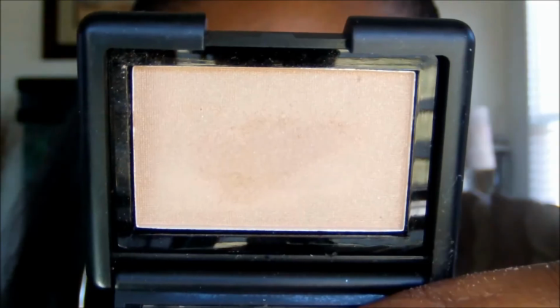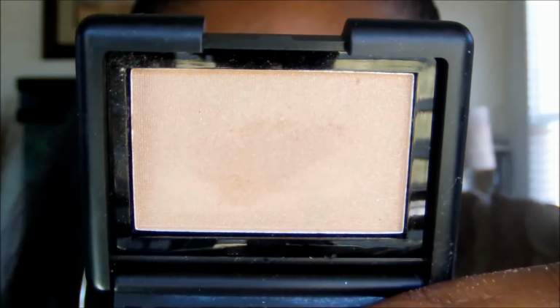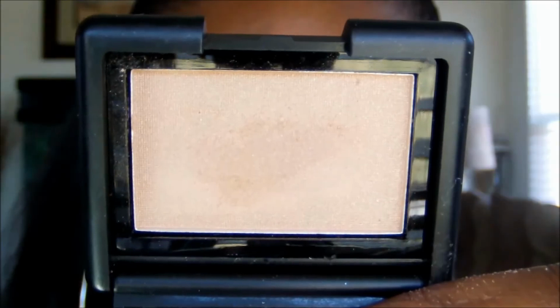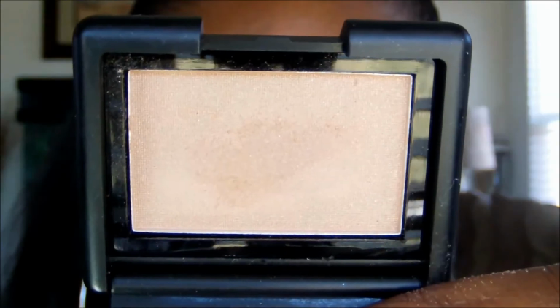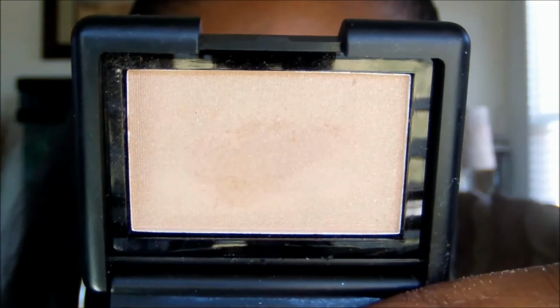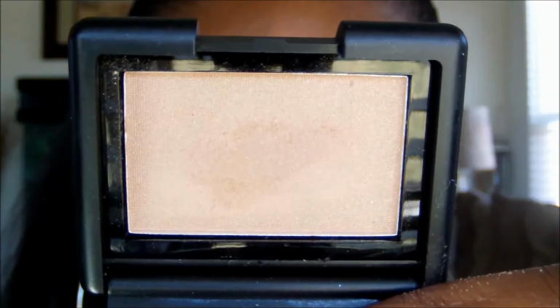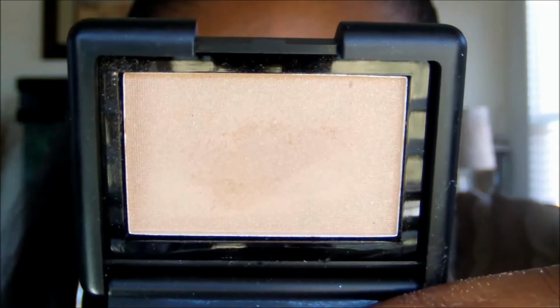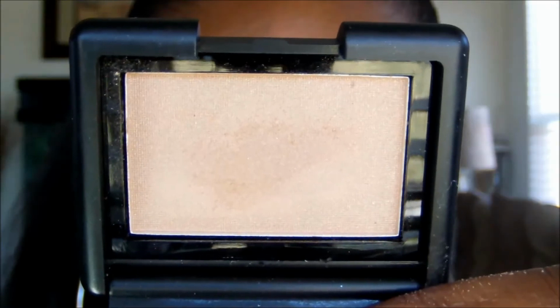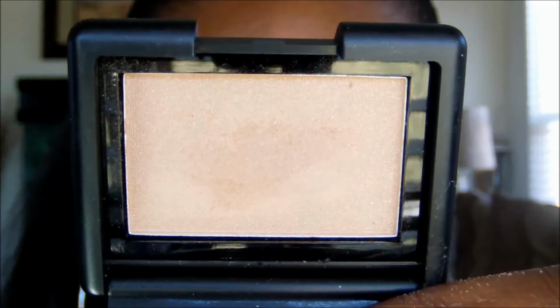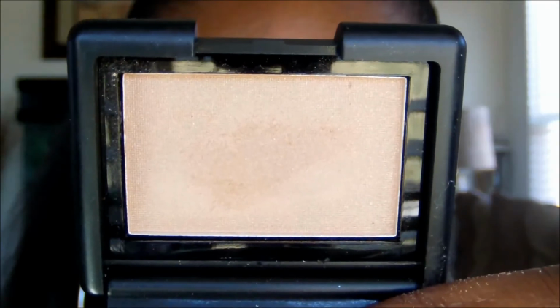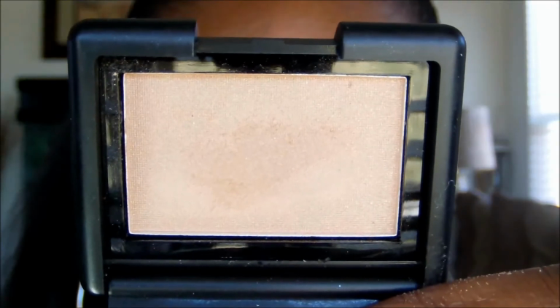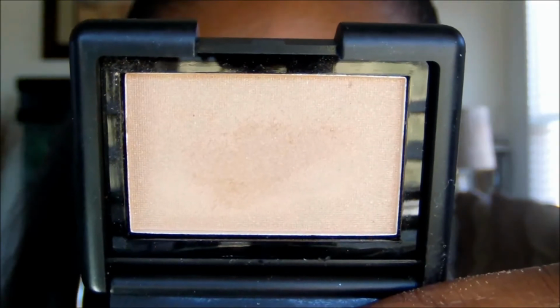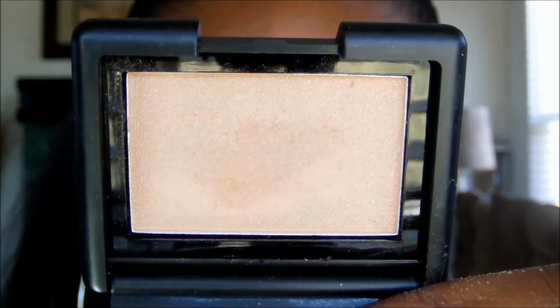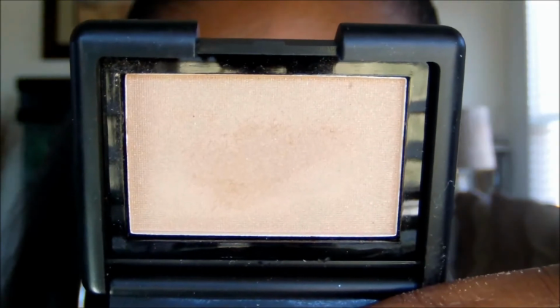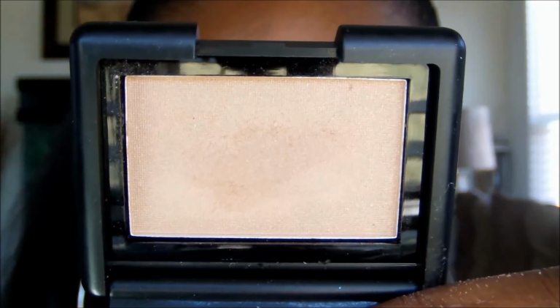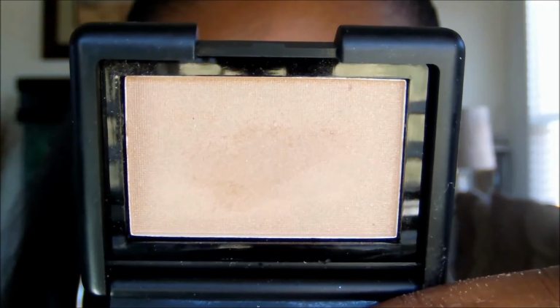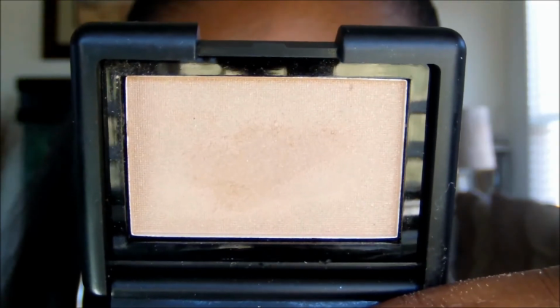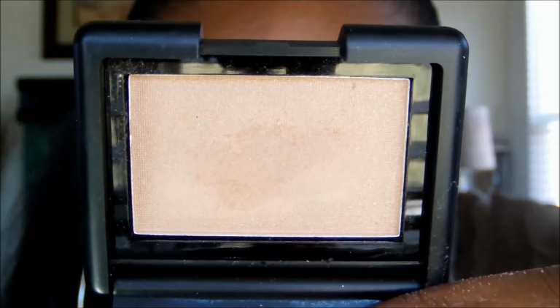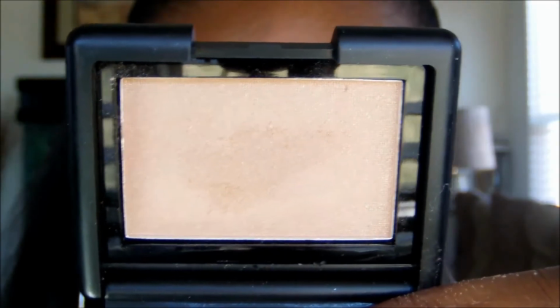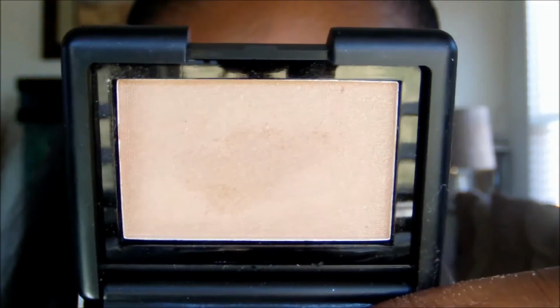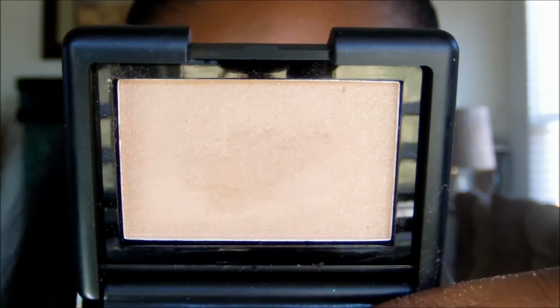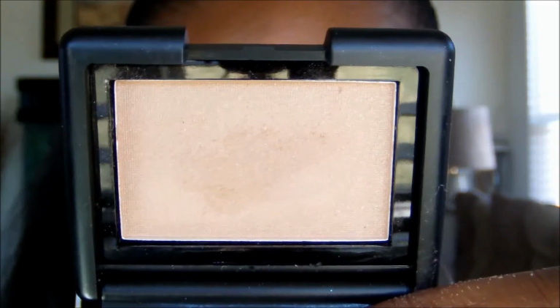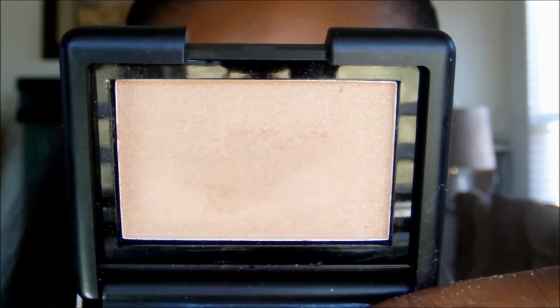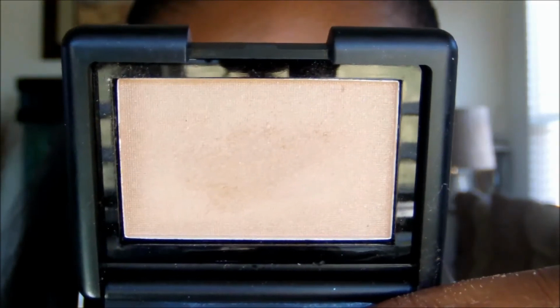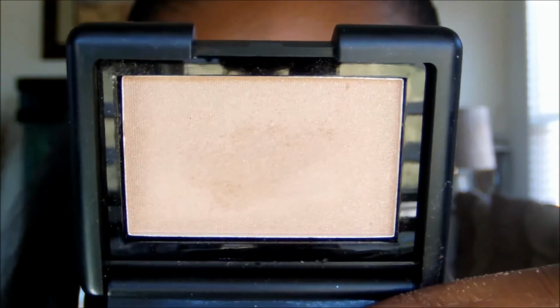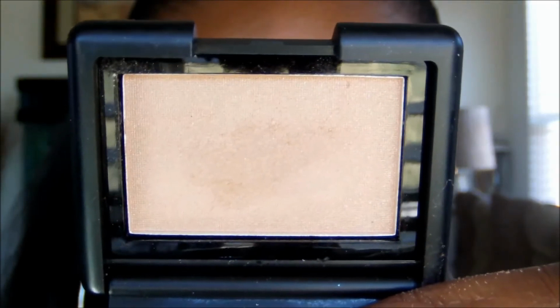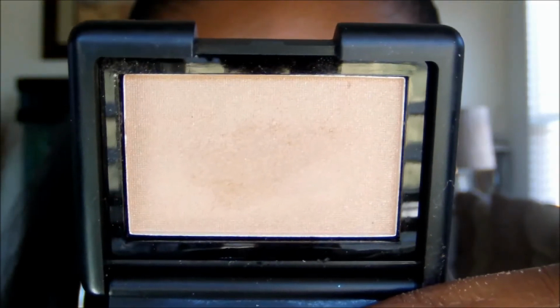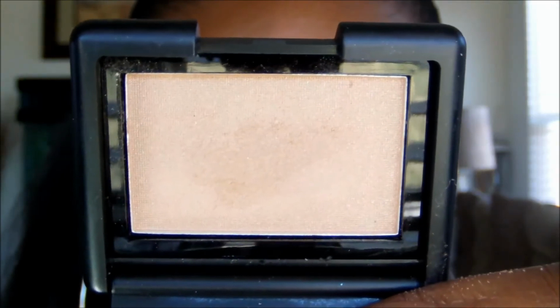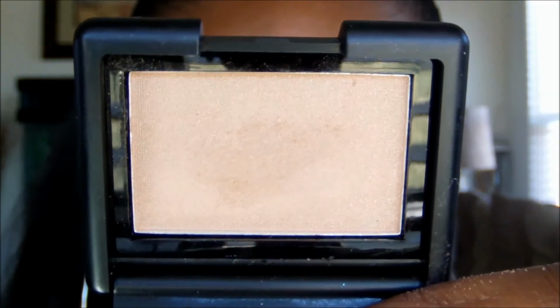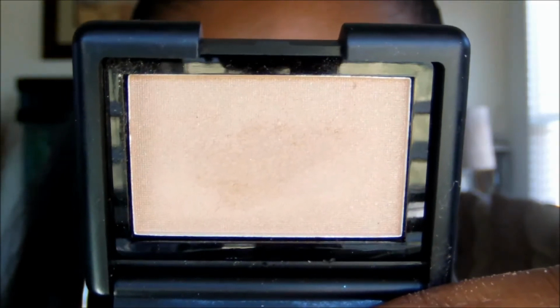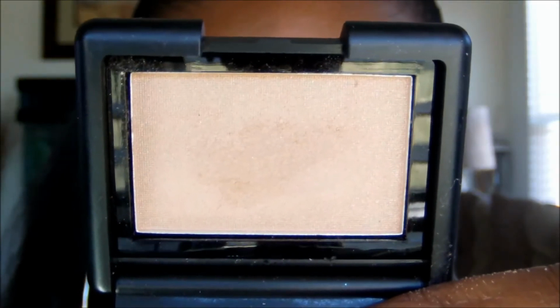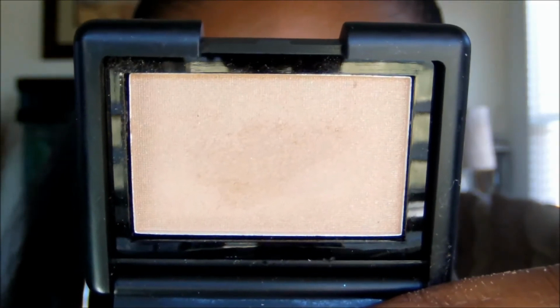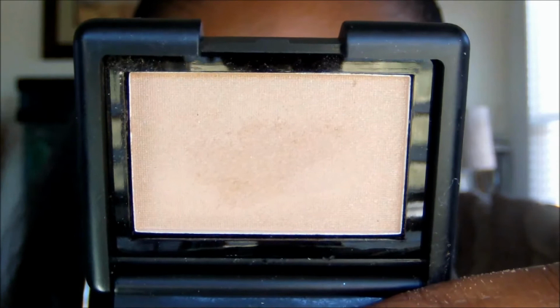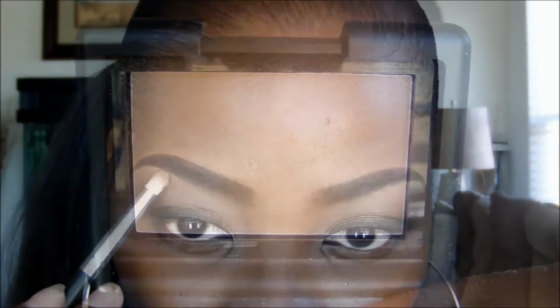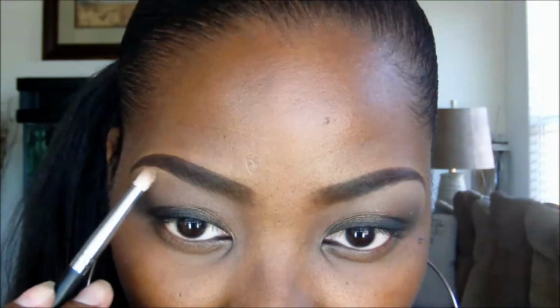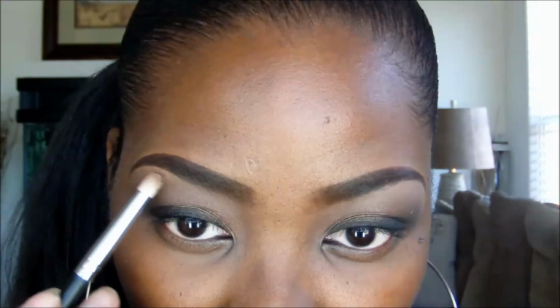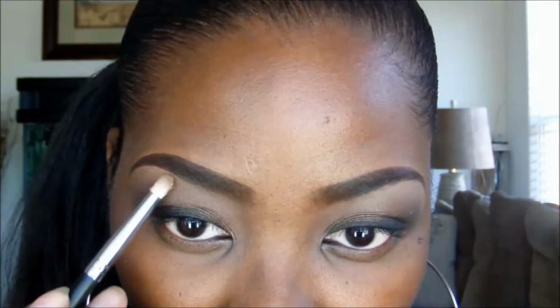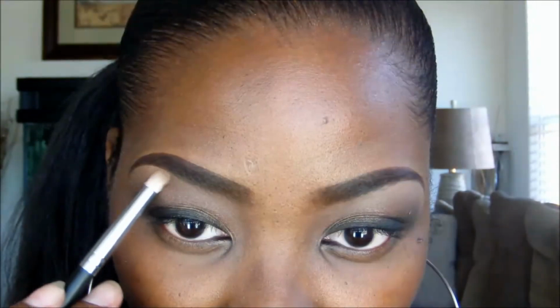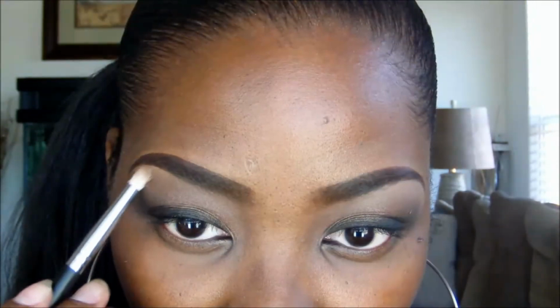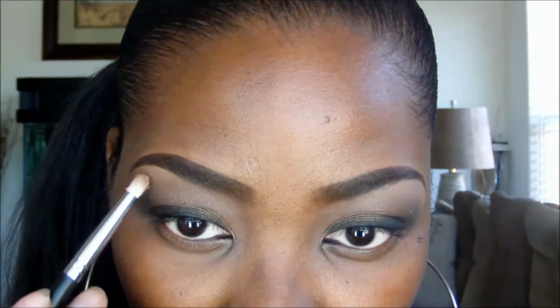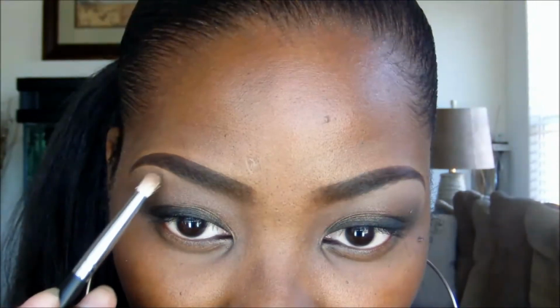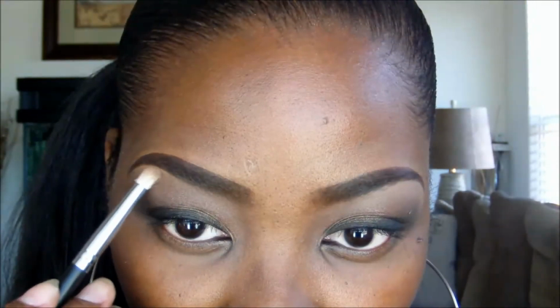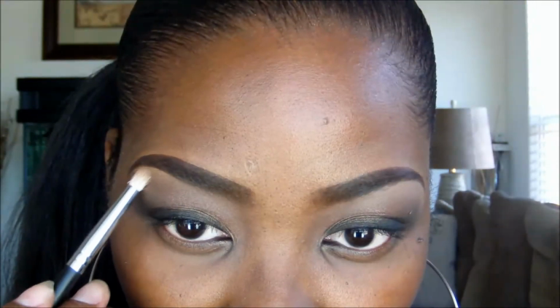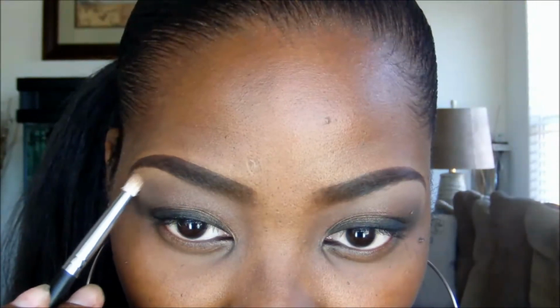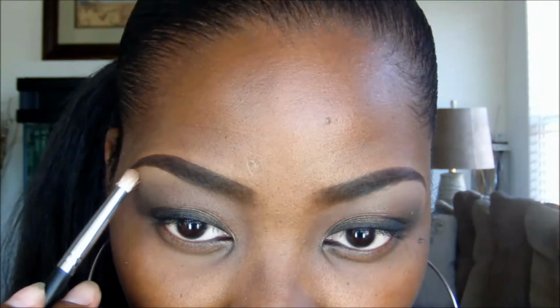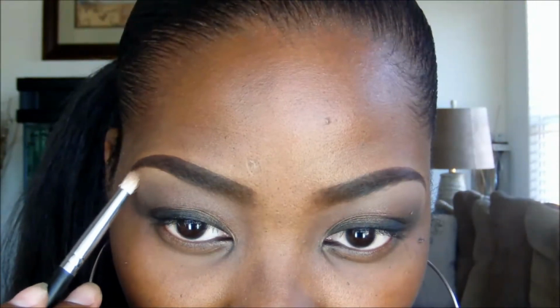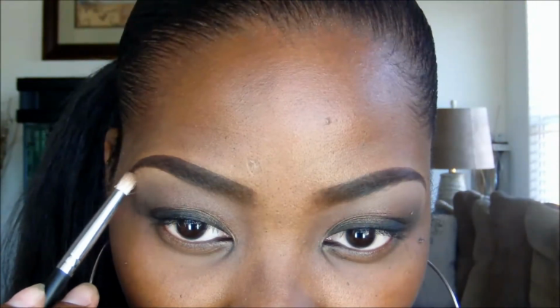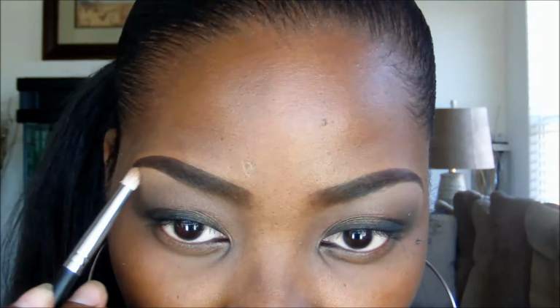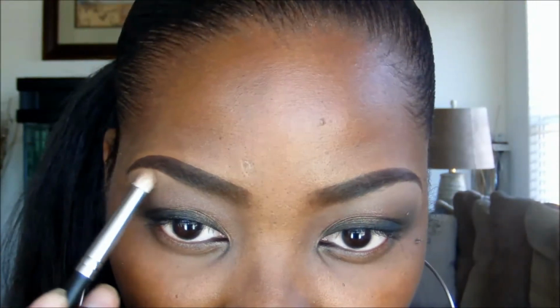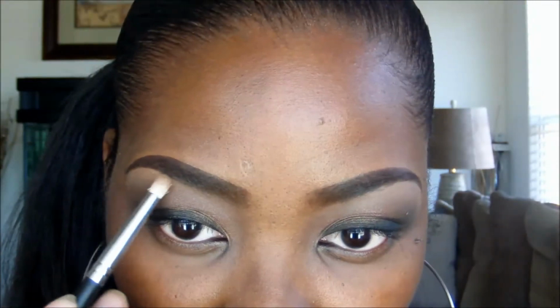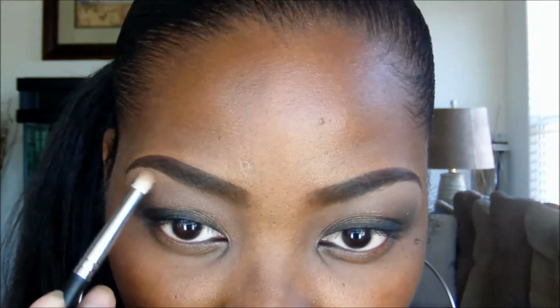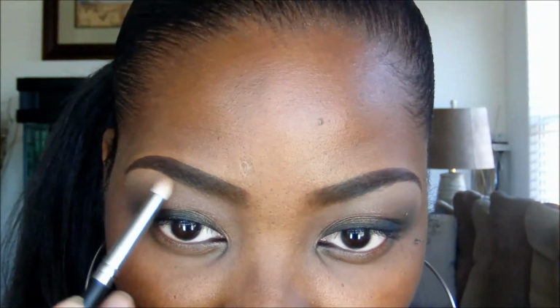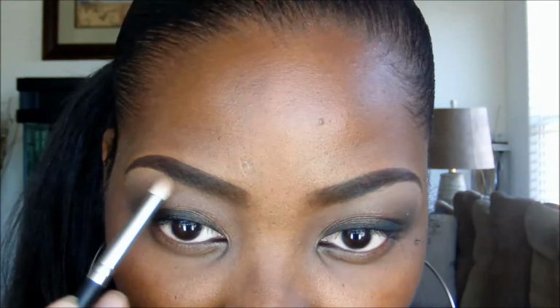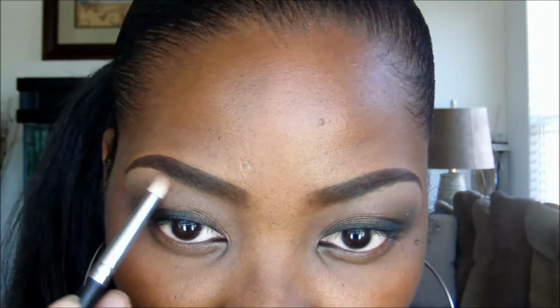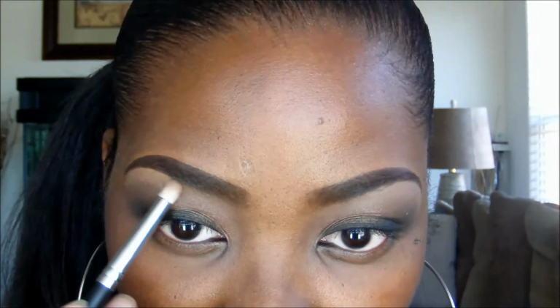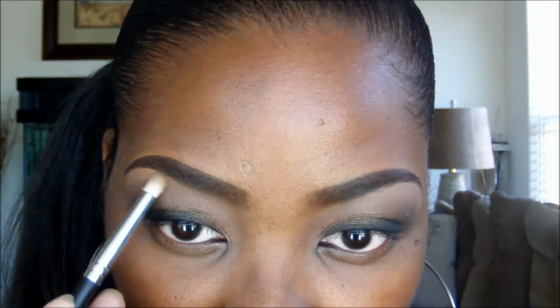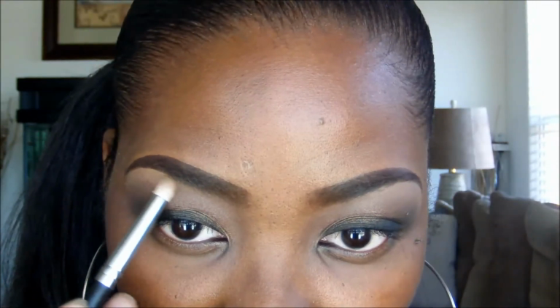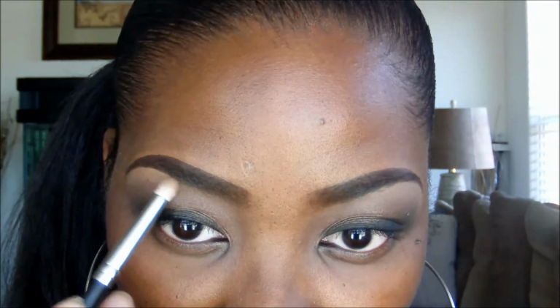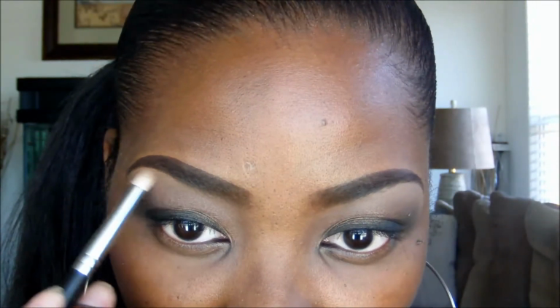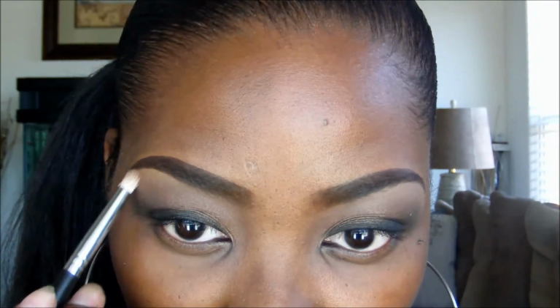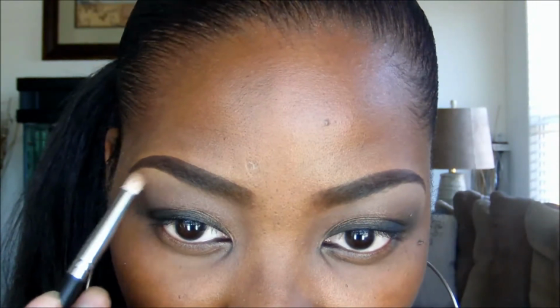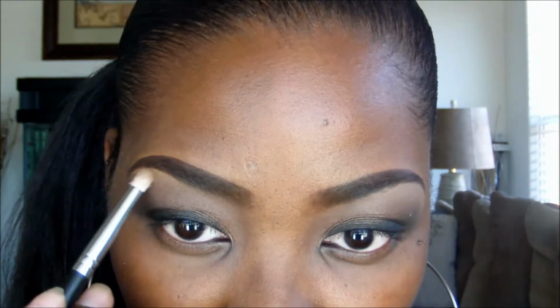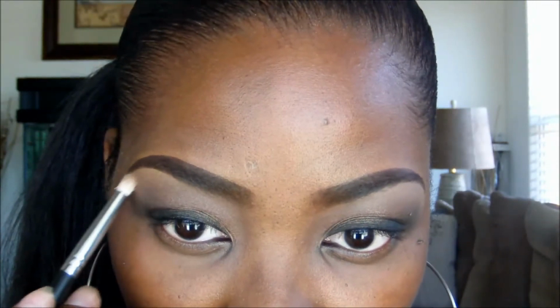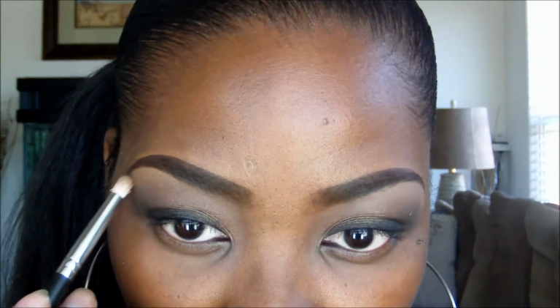Using the ELF Studio single eyeshadow in Wild Wheat, I'm going to apply this to my brow bone as a highlight.